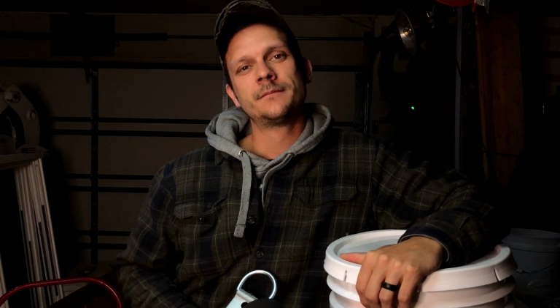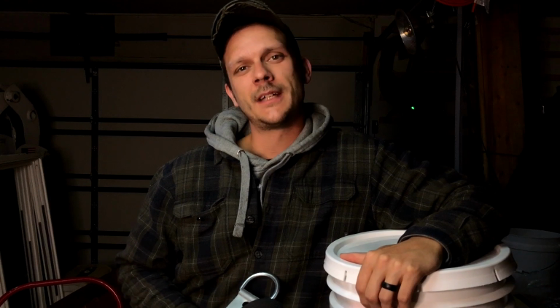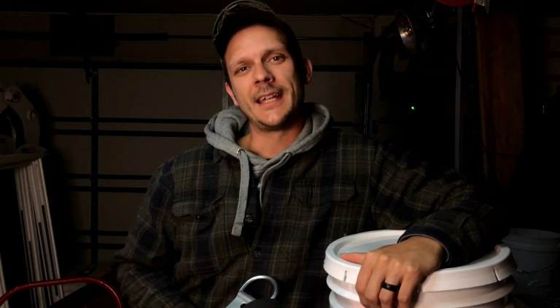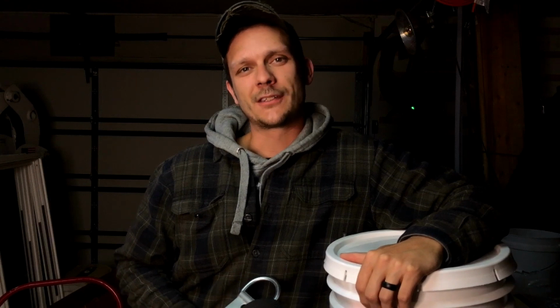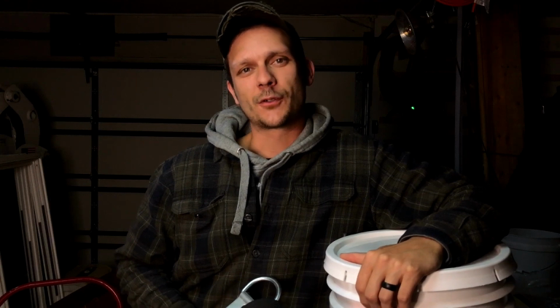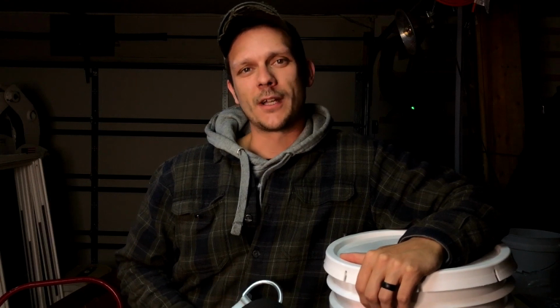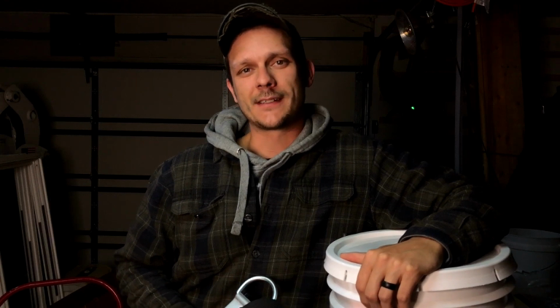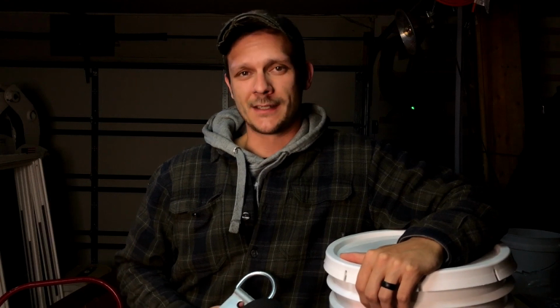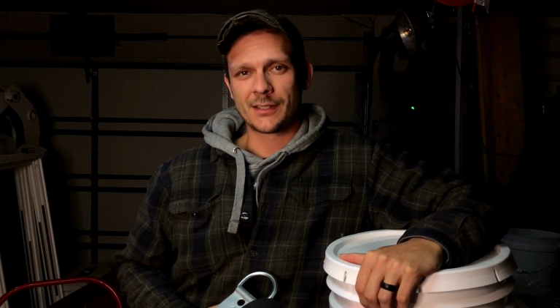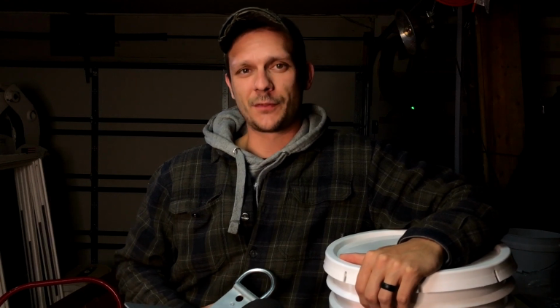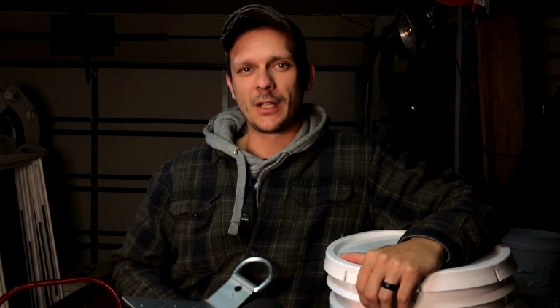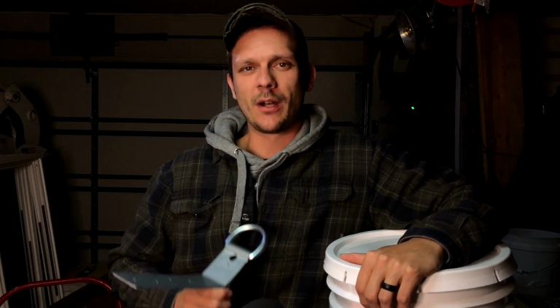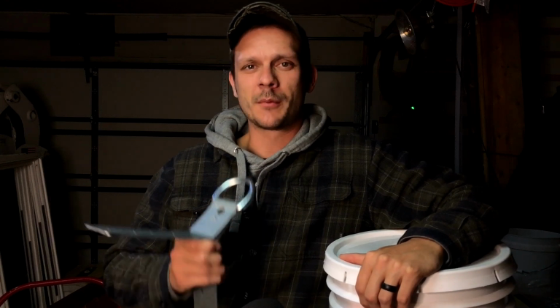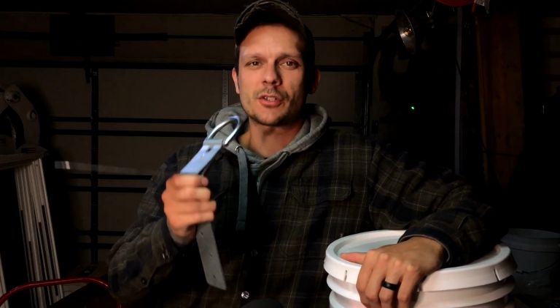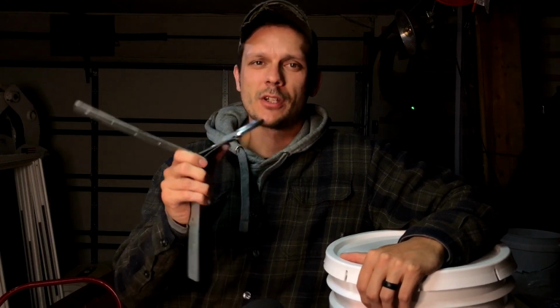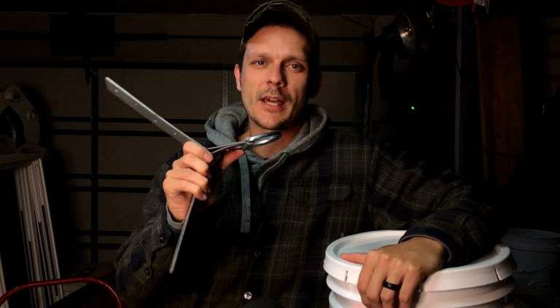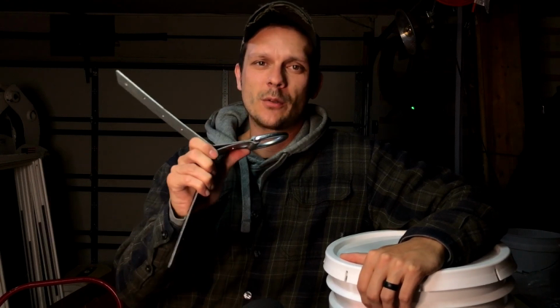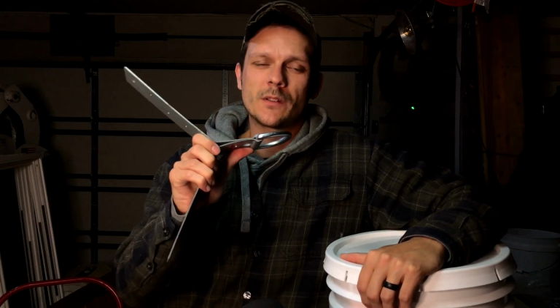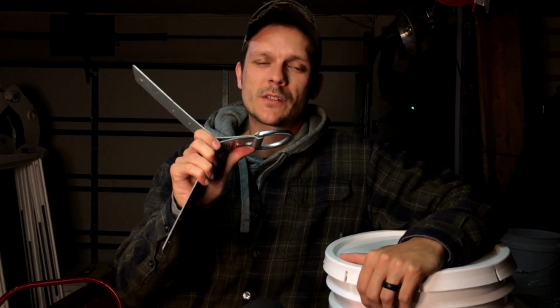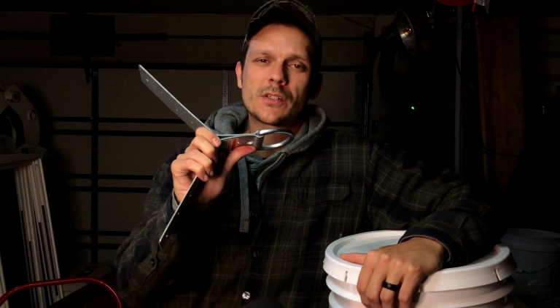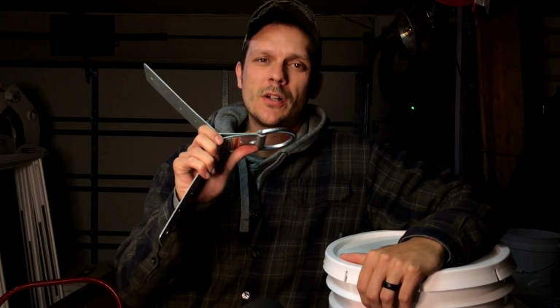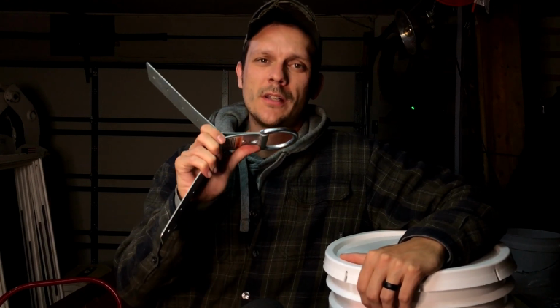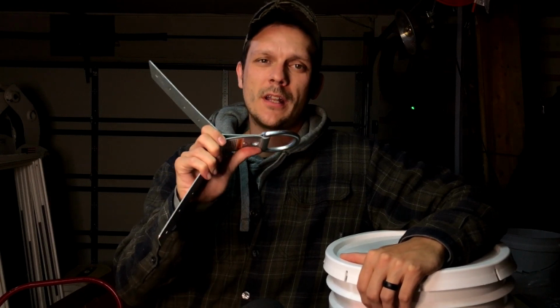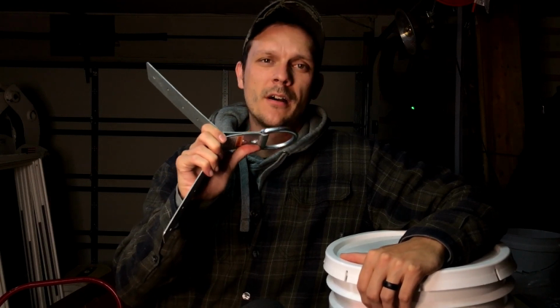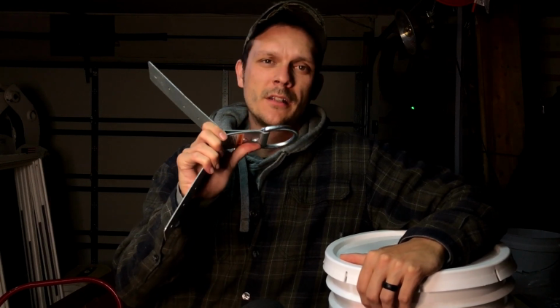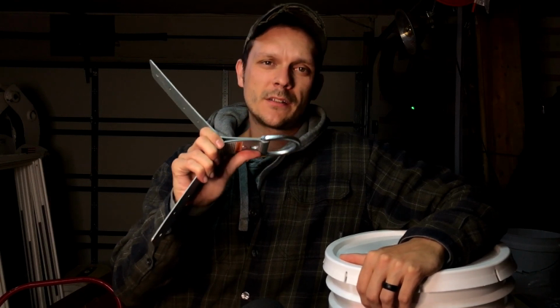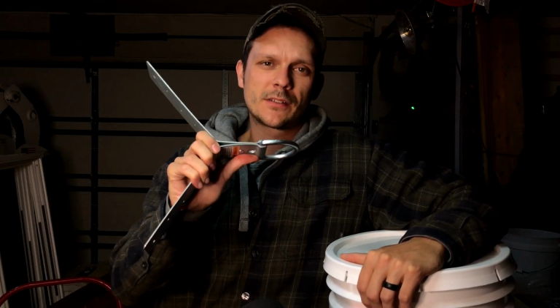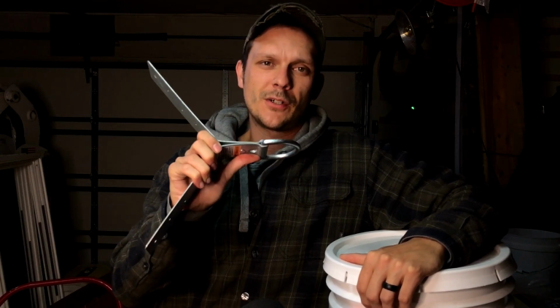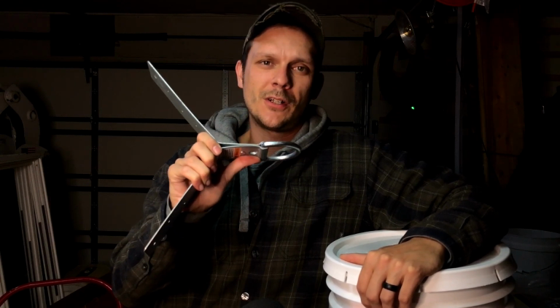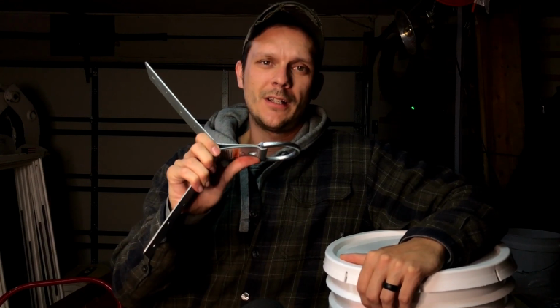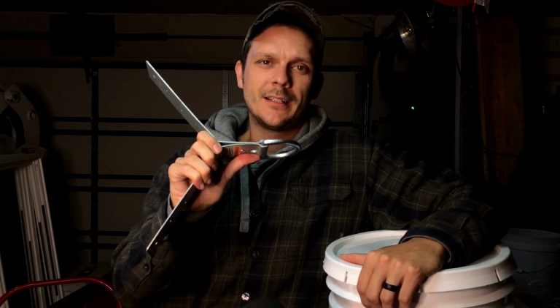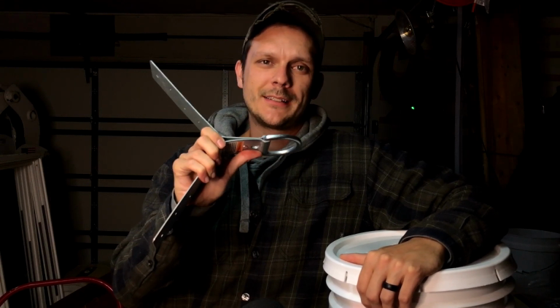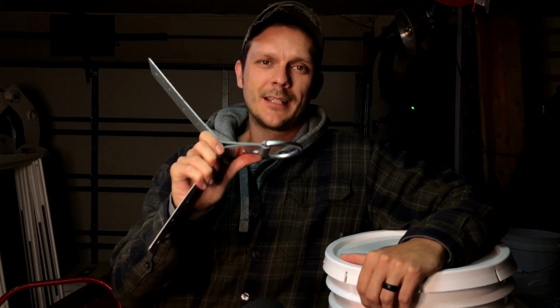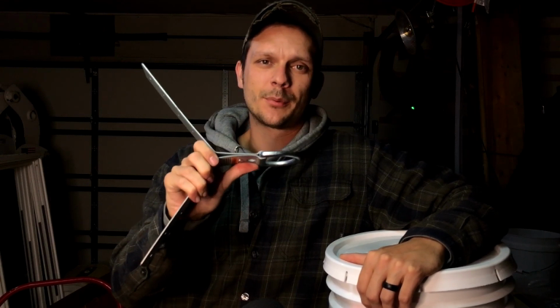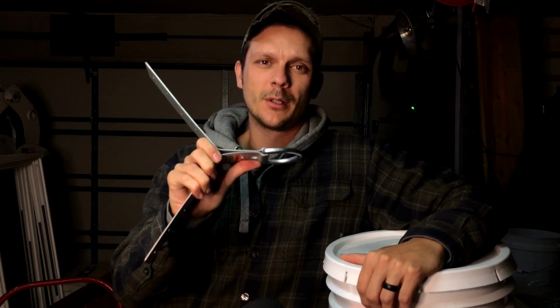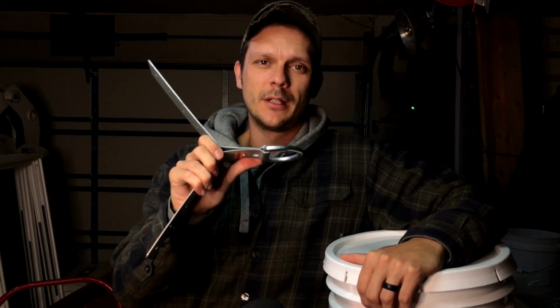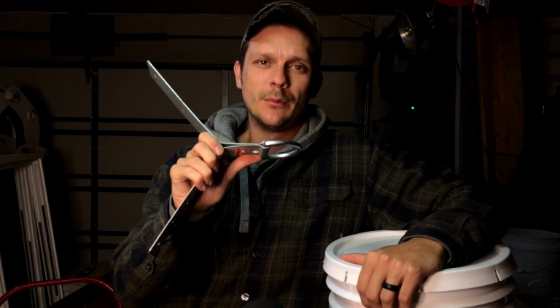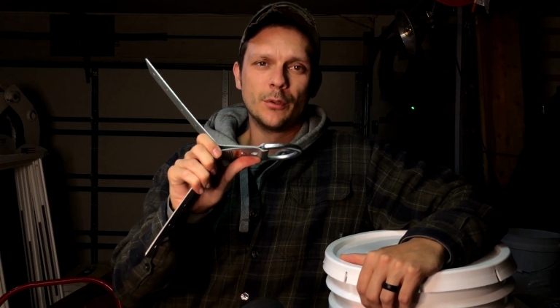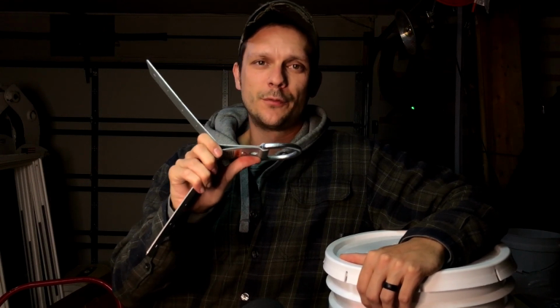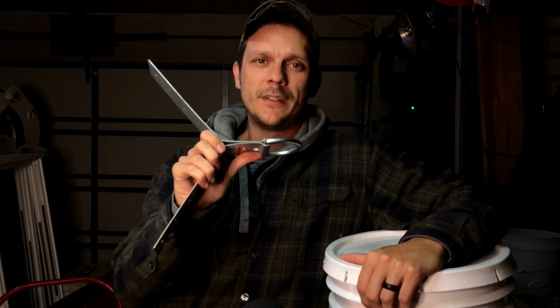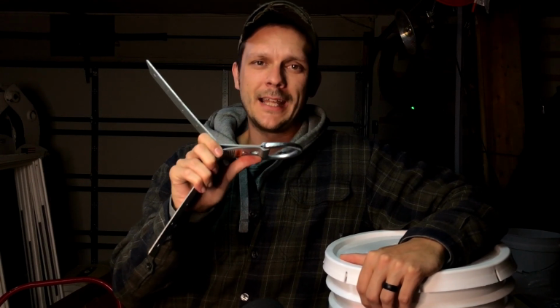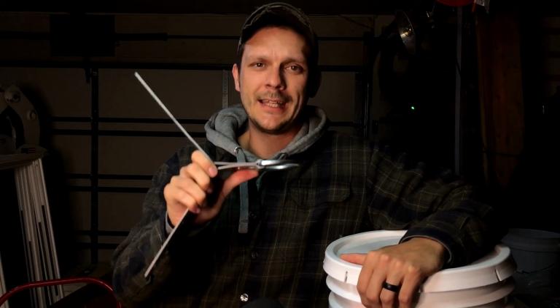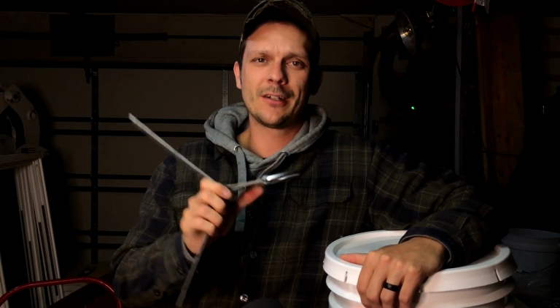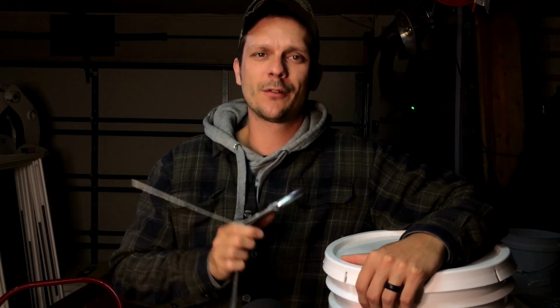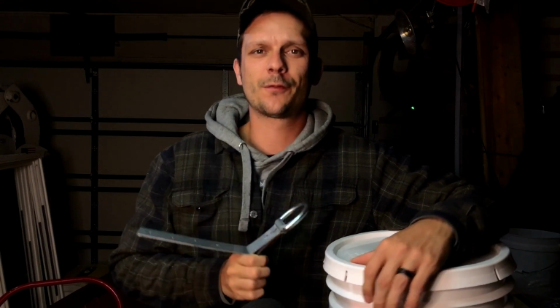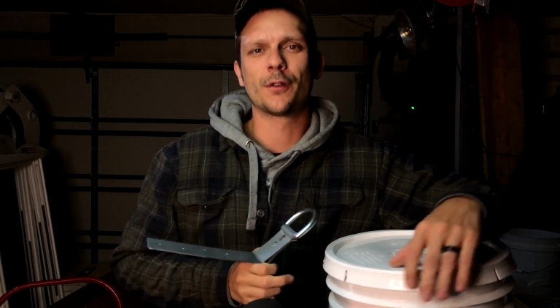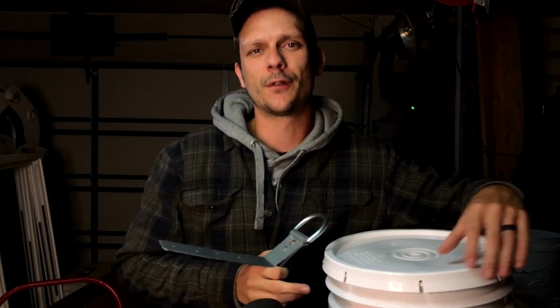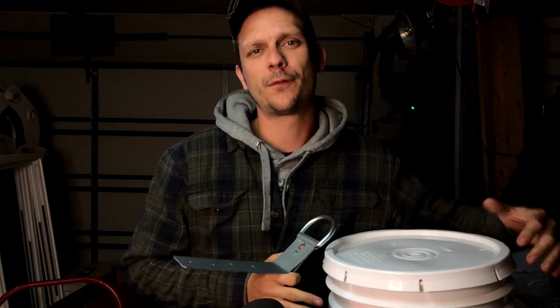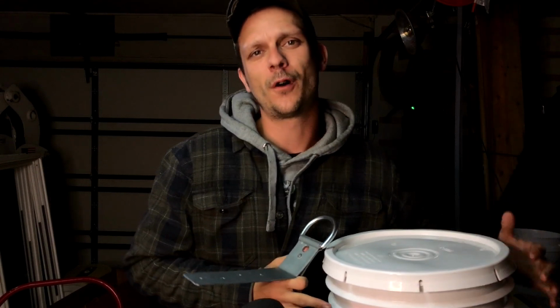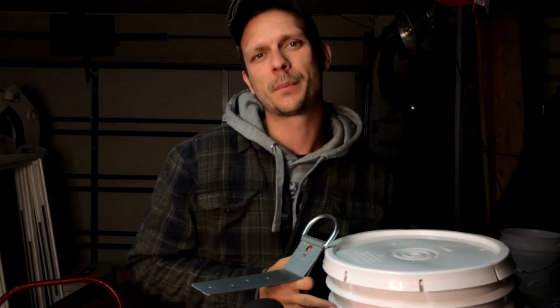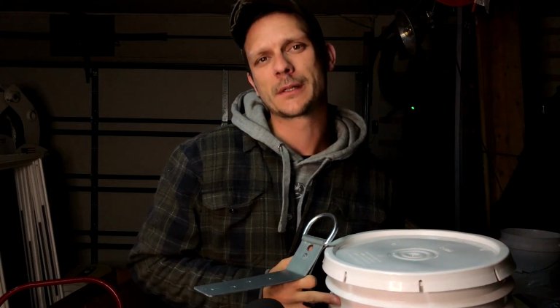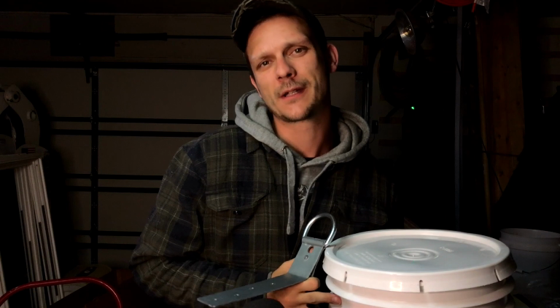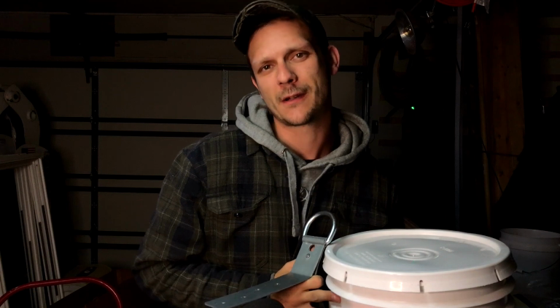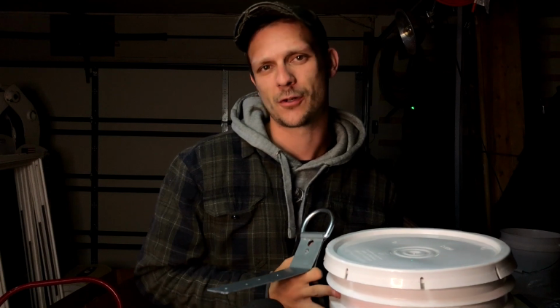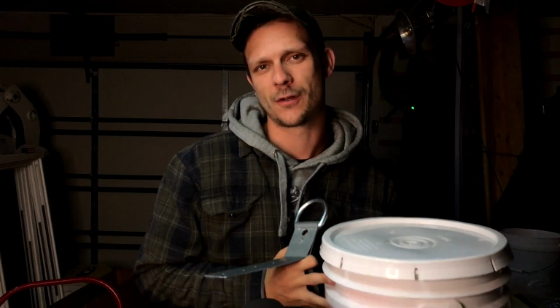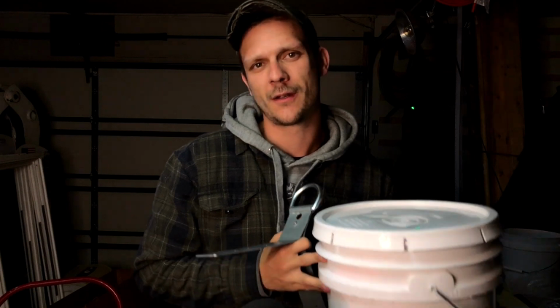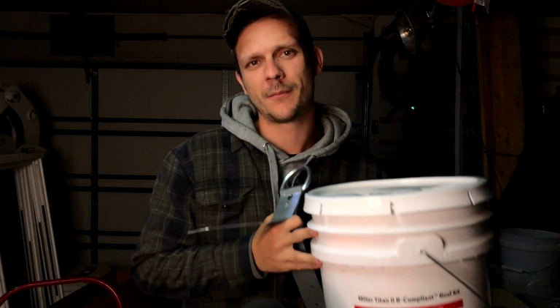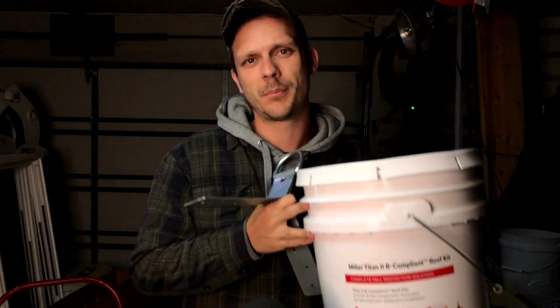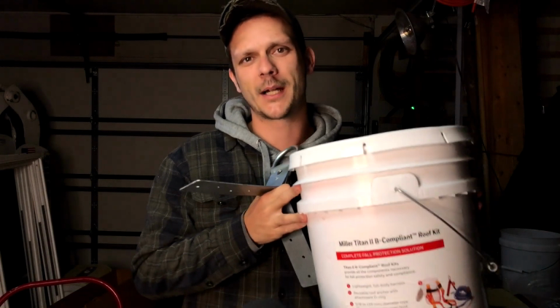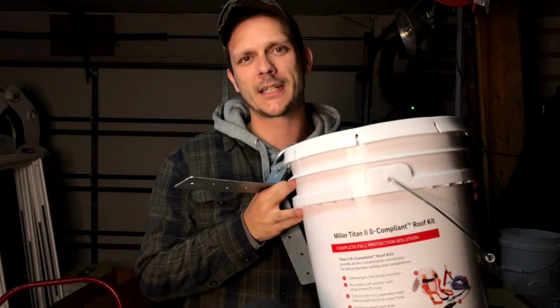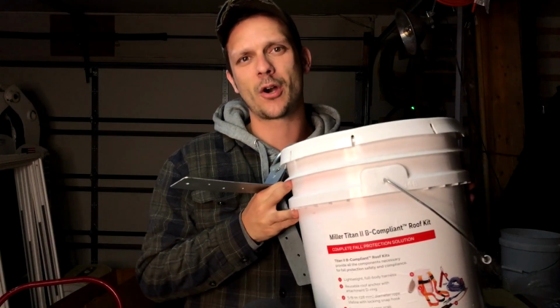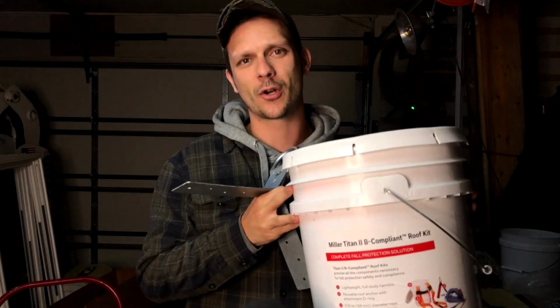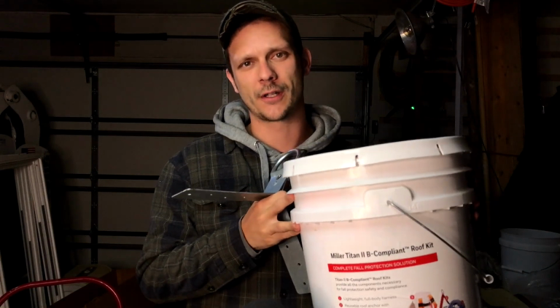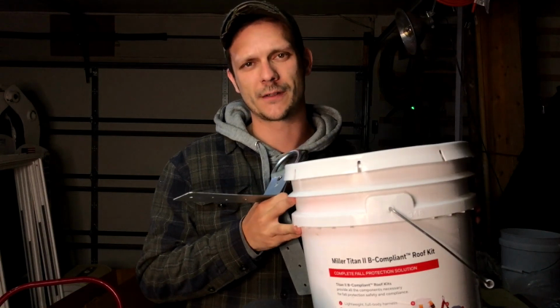Hey, it's Cres. In this video, I'm going to show you how to install and uninstall a temporary roofing anchor for a fall protection body harness.